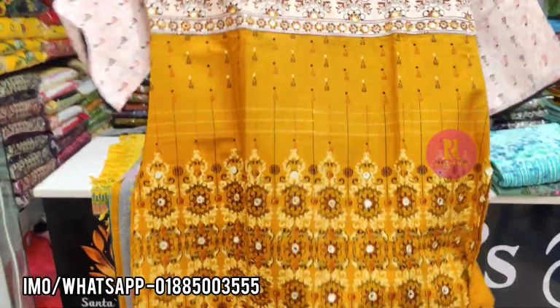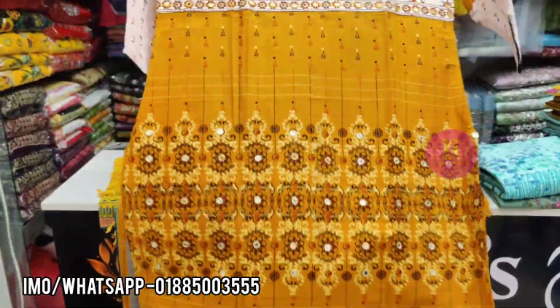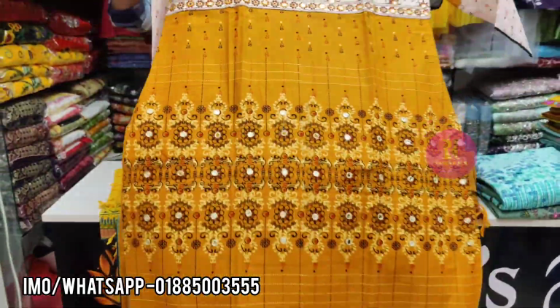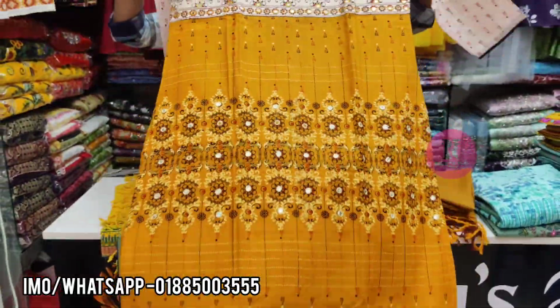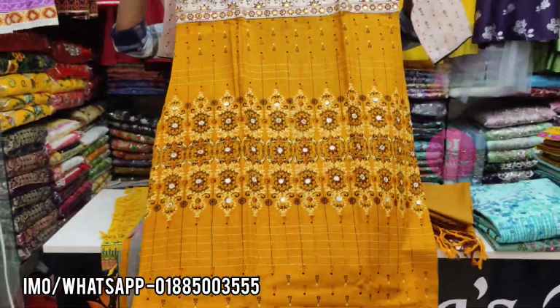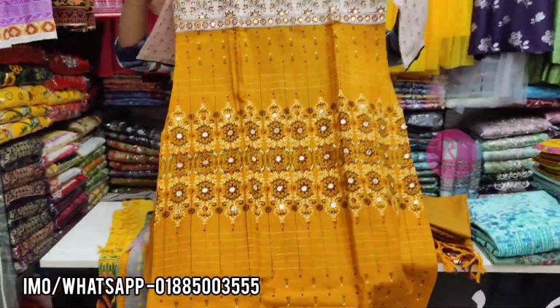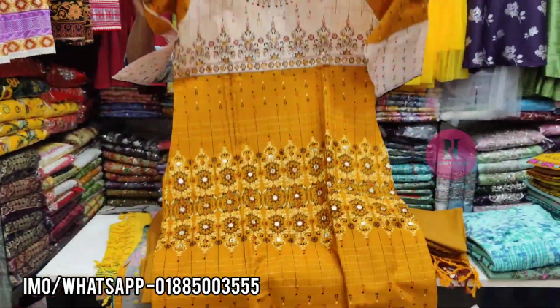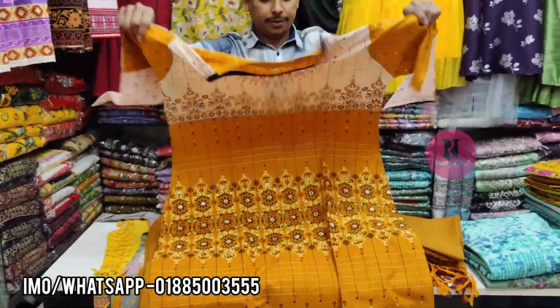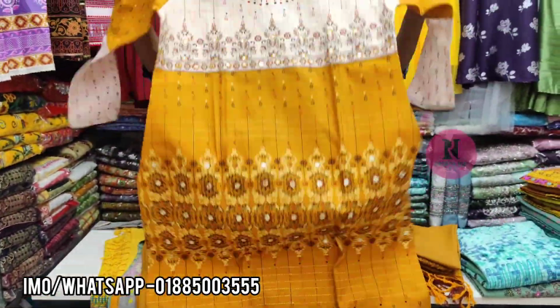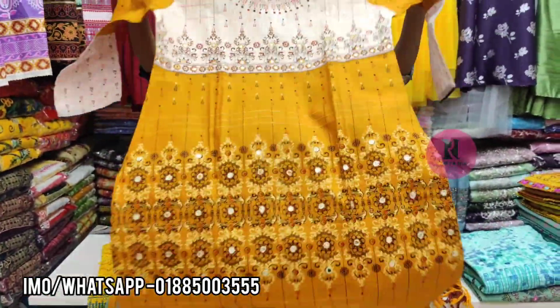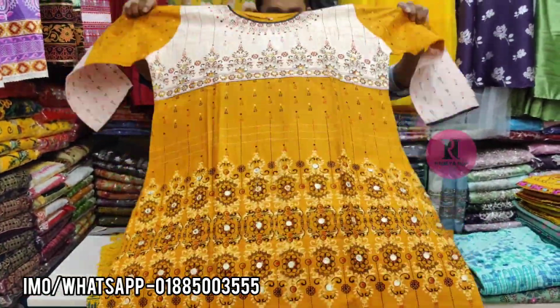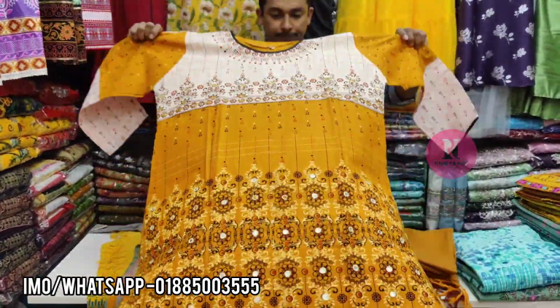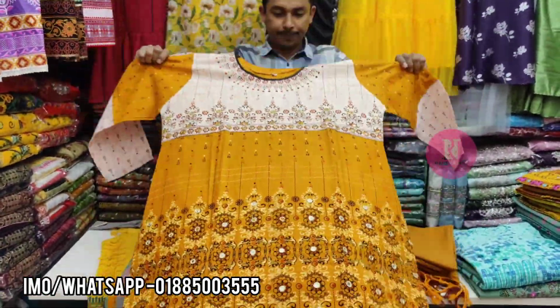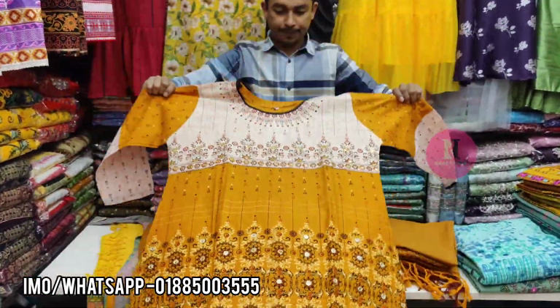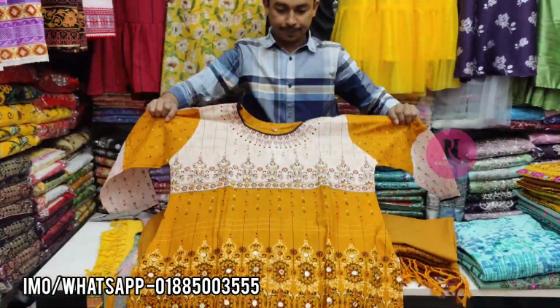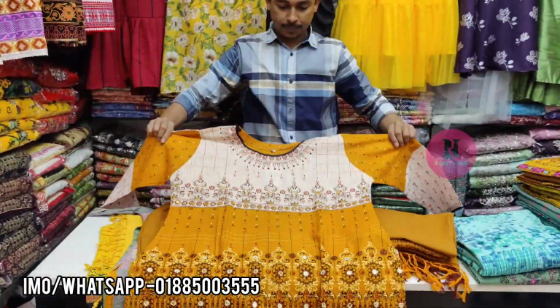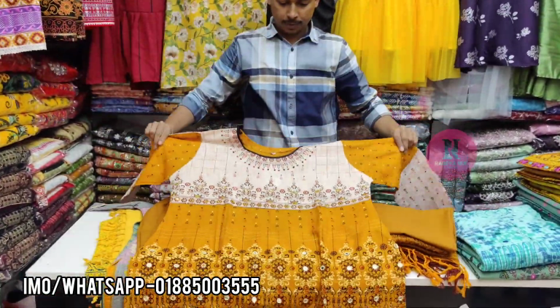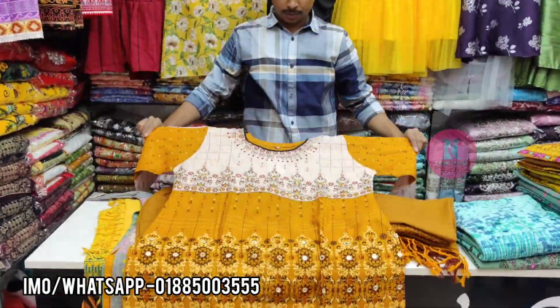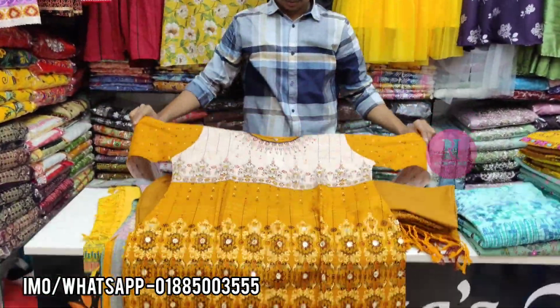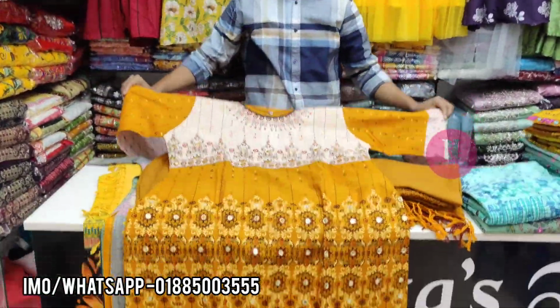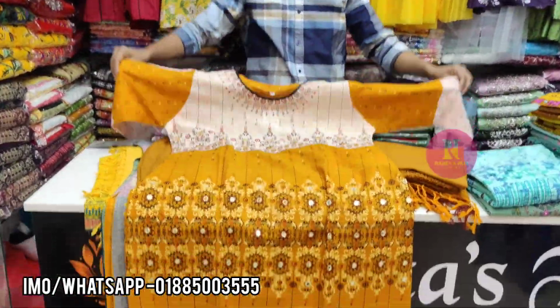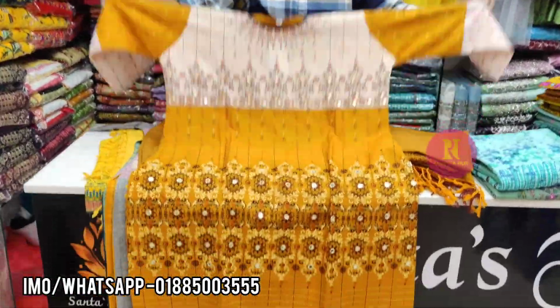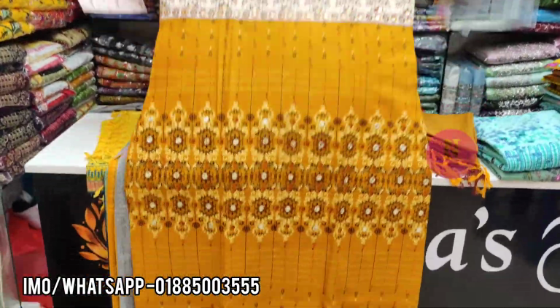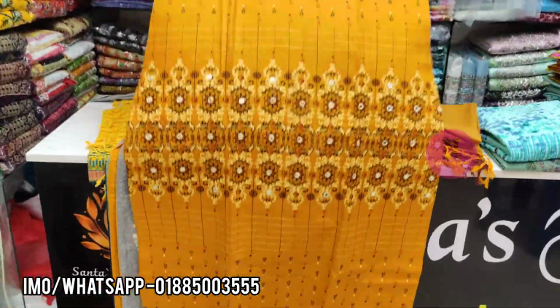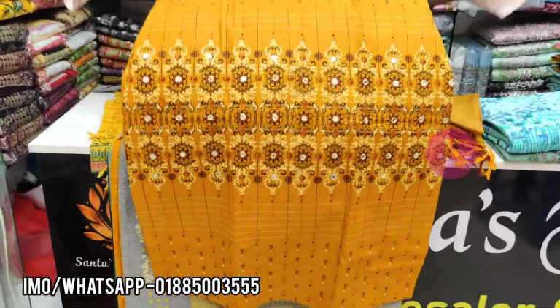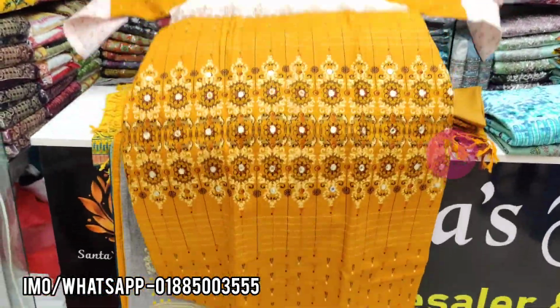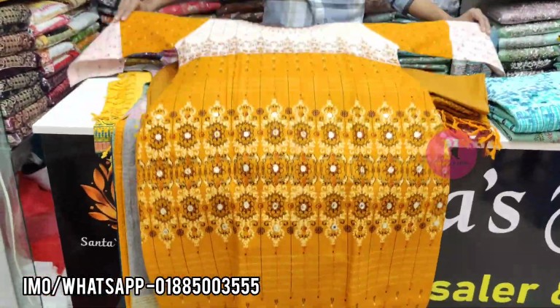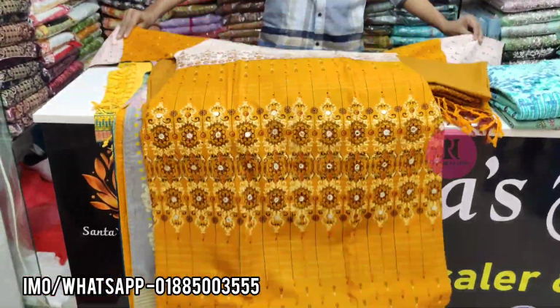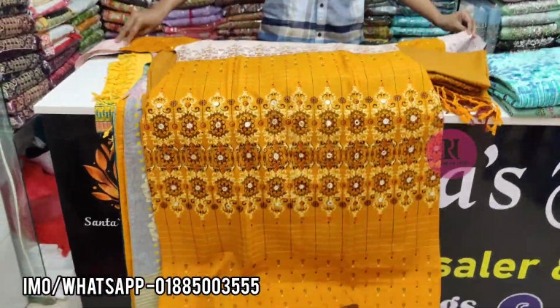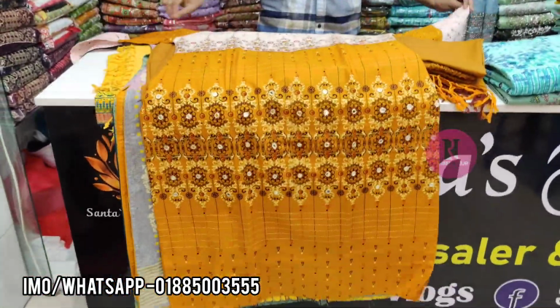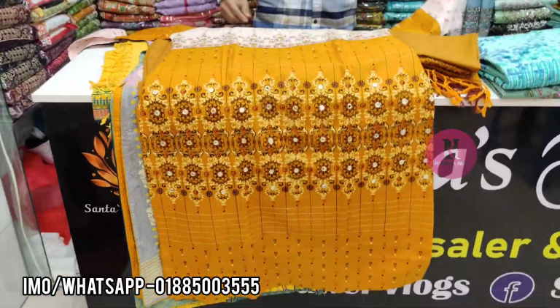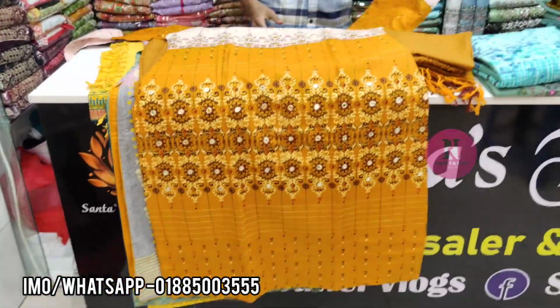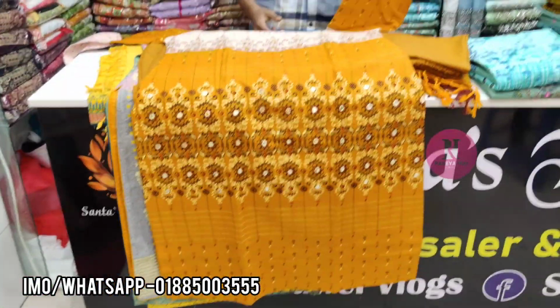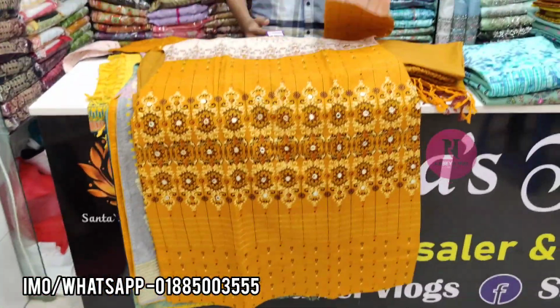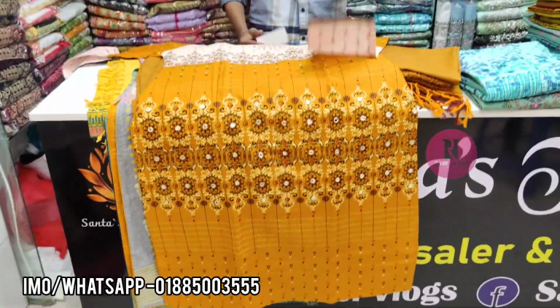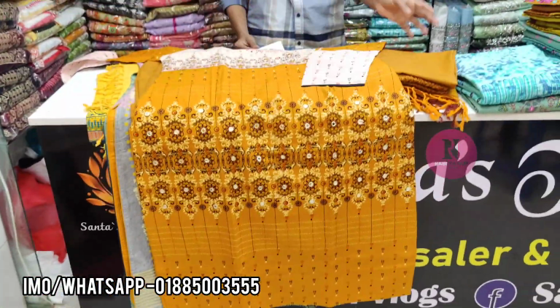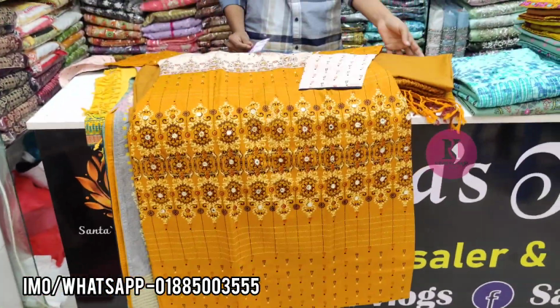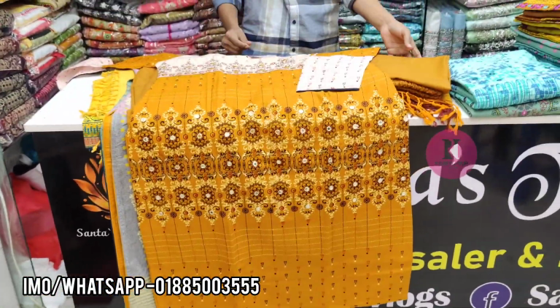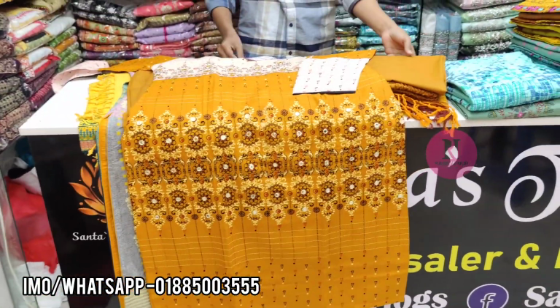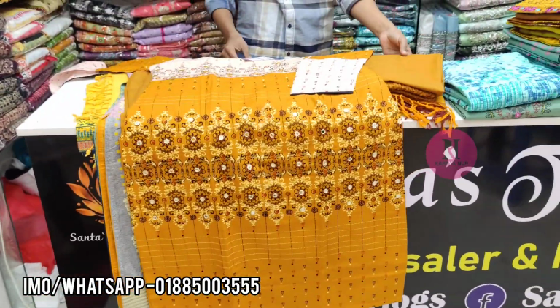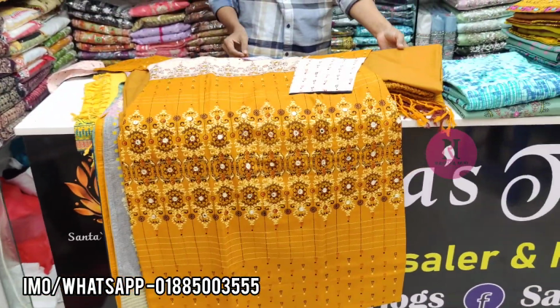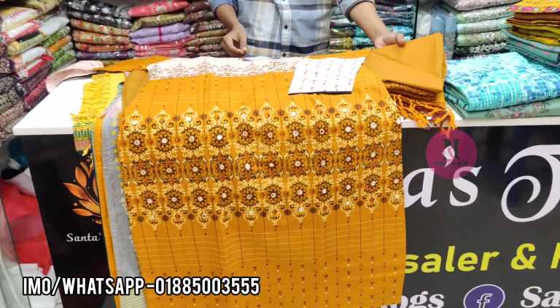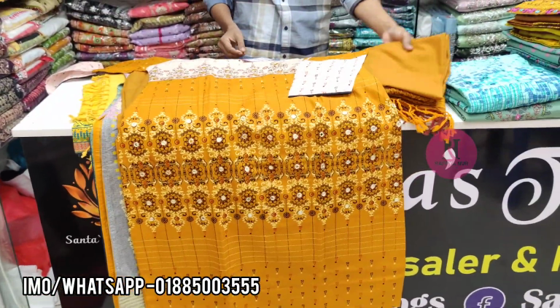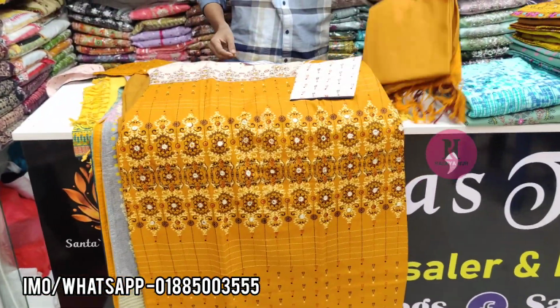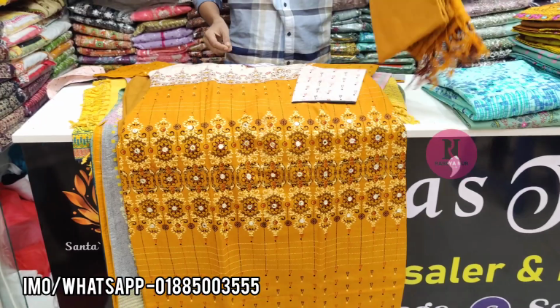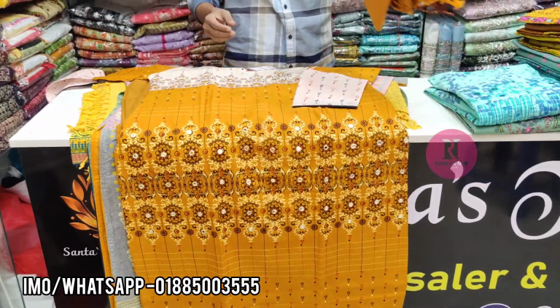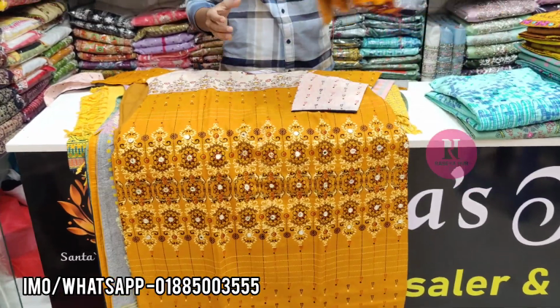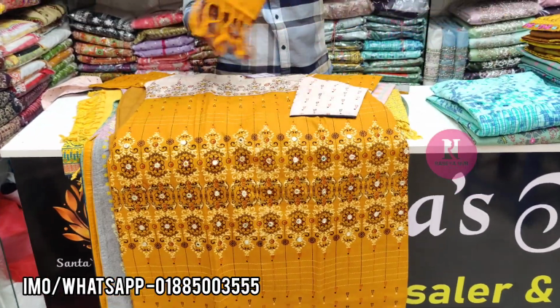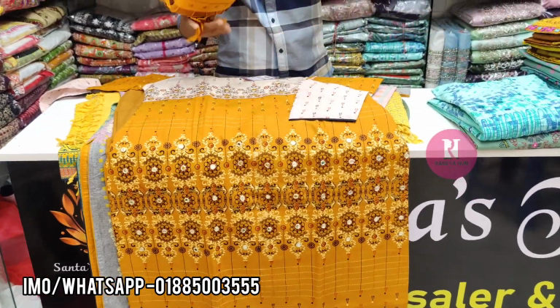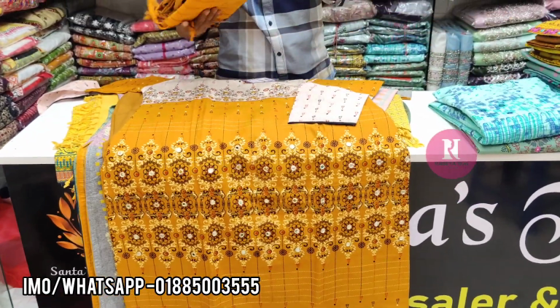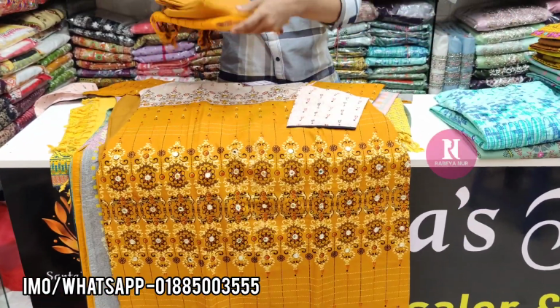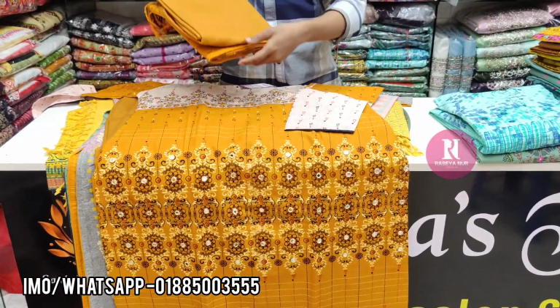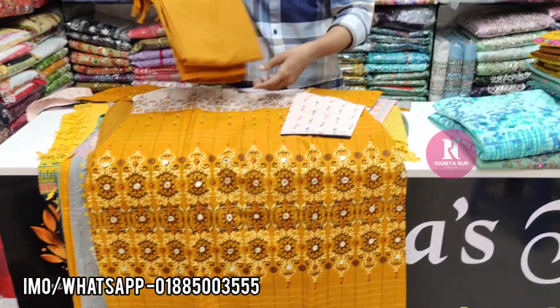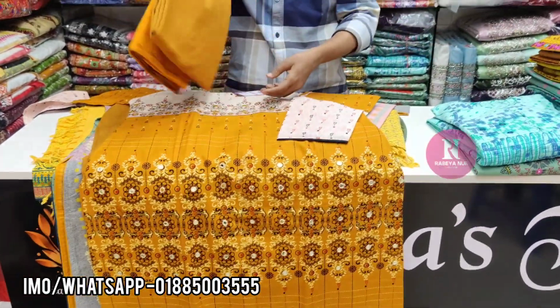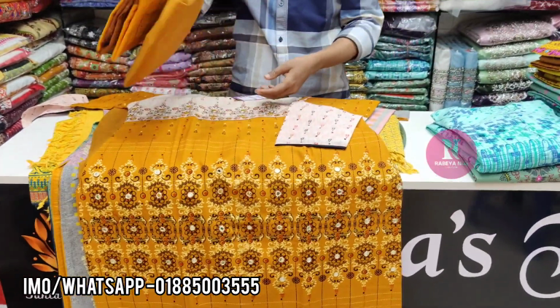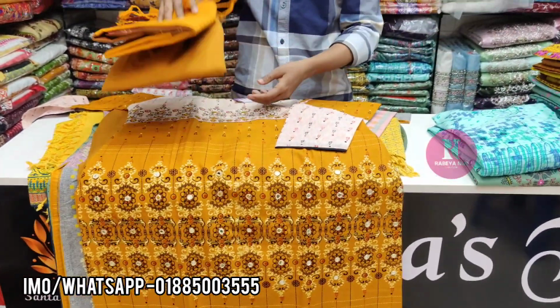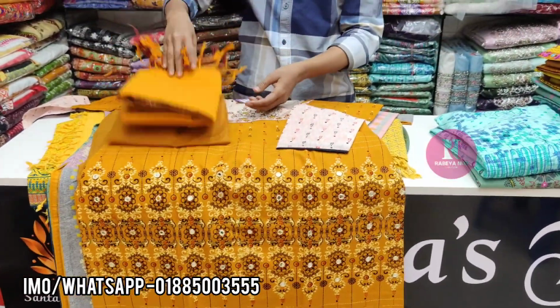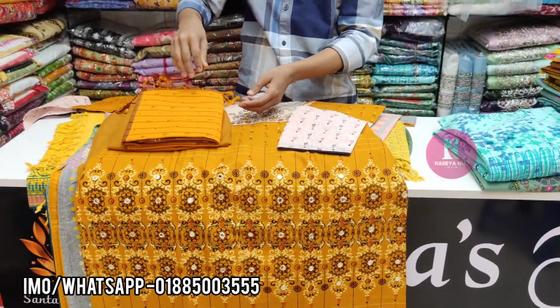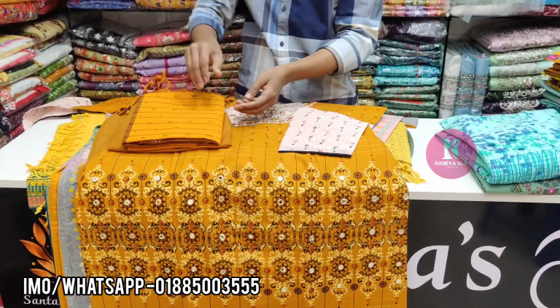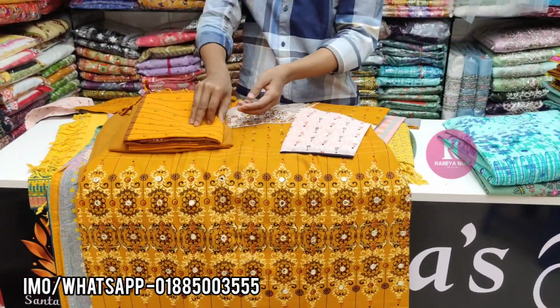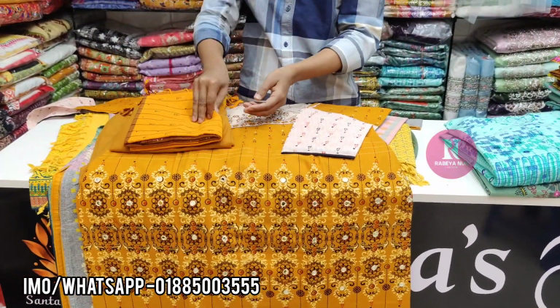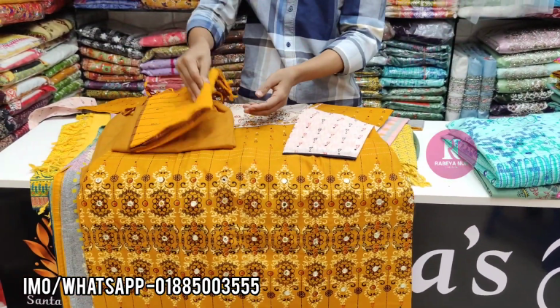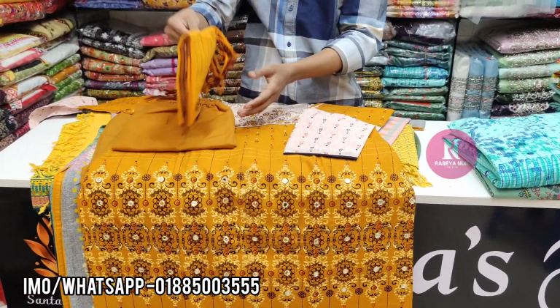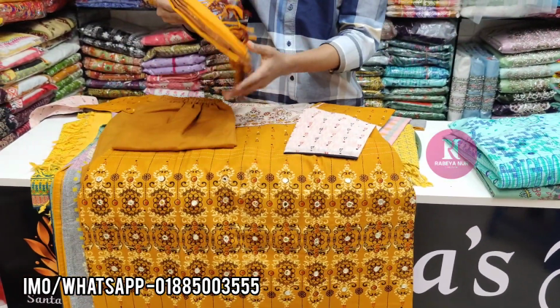And this is a mustard color. The size of the product is available. The price is probably 12,000.